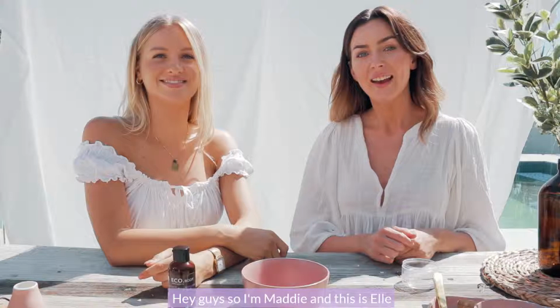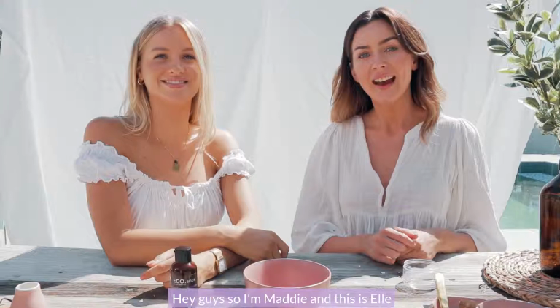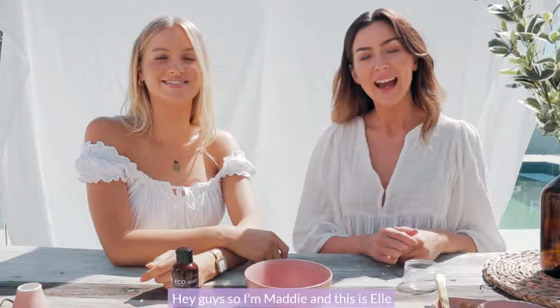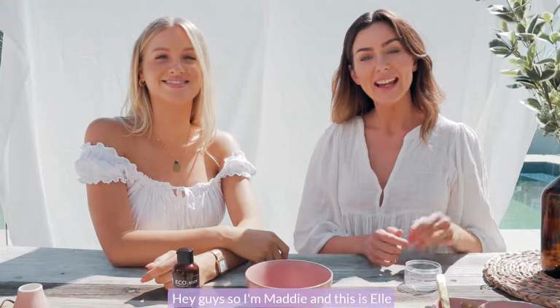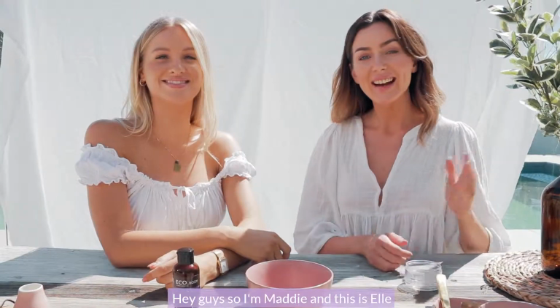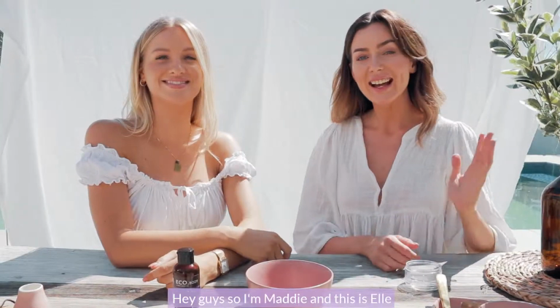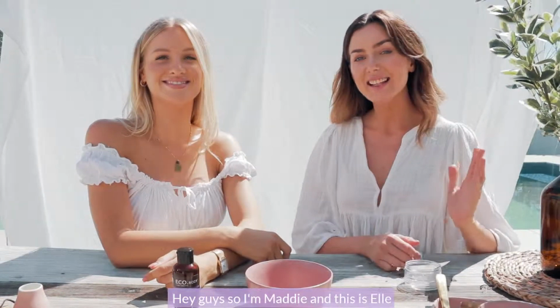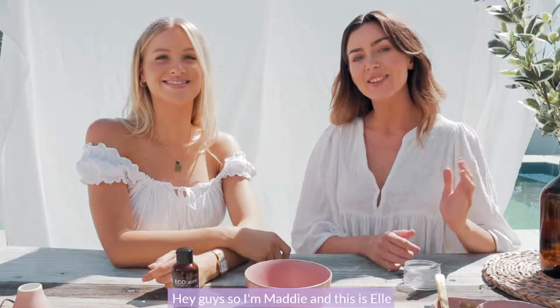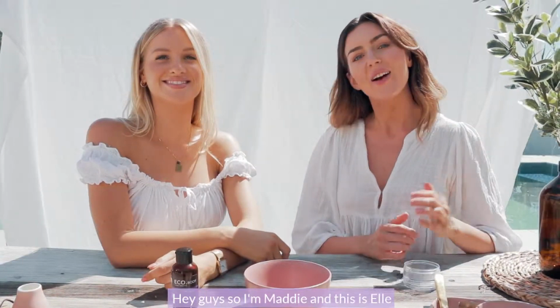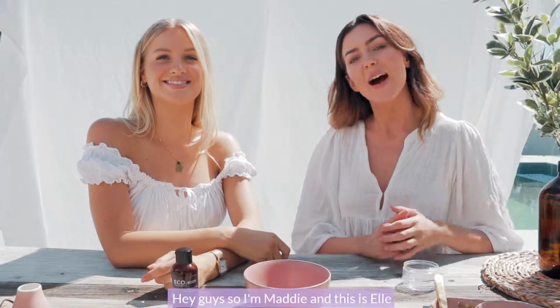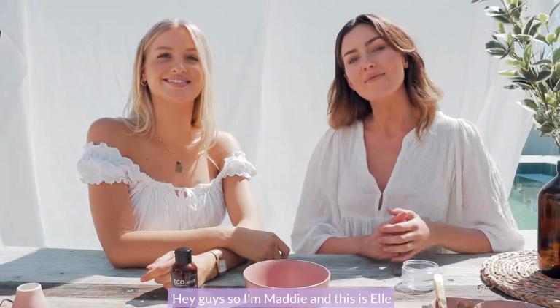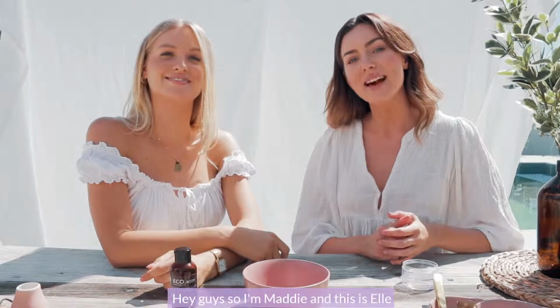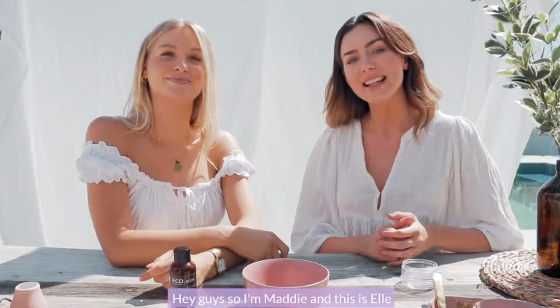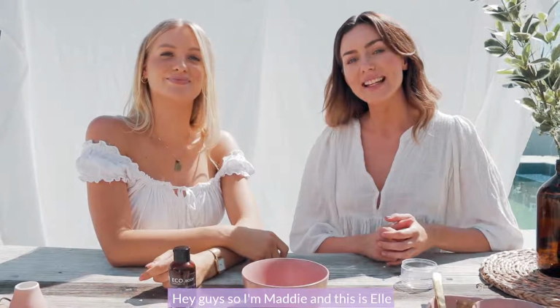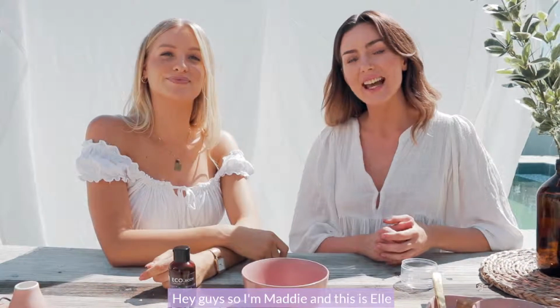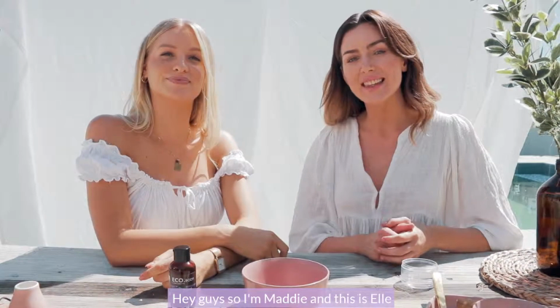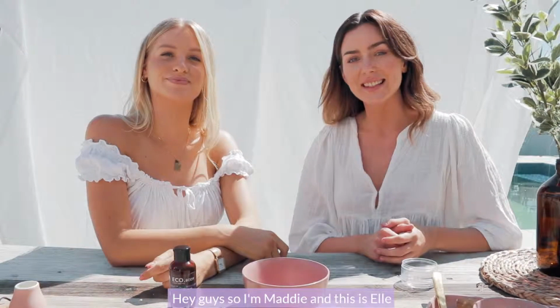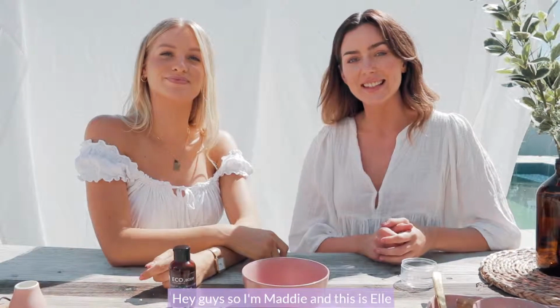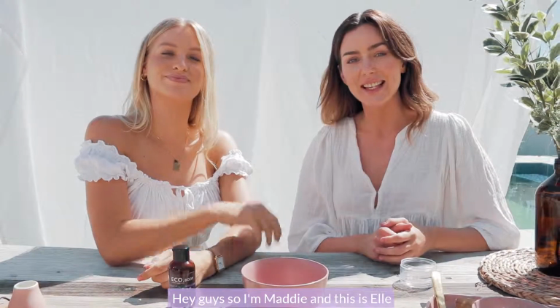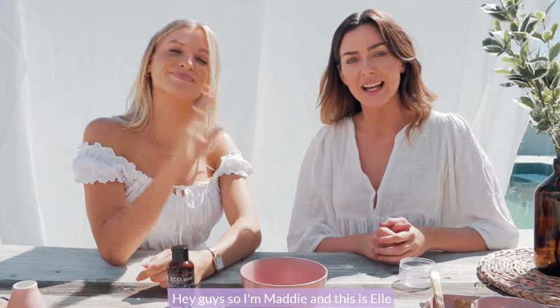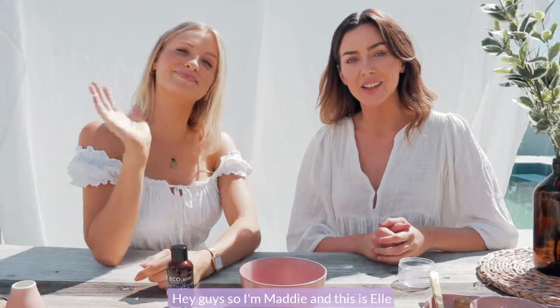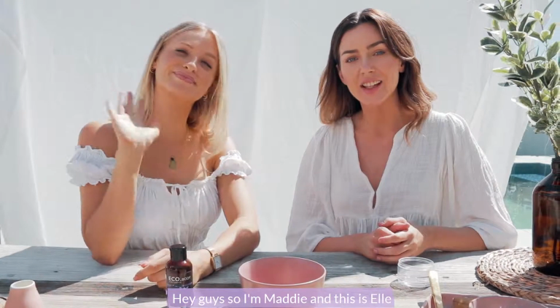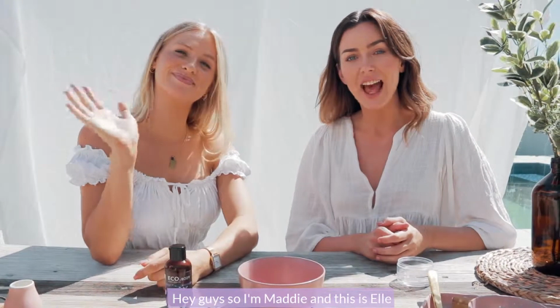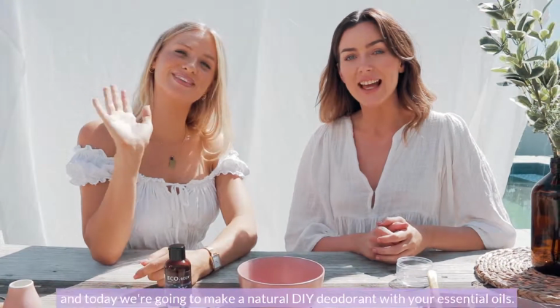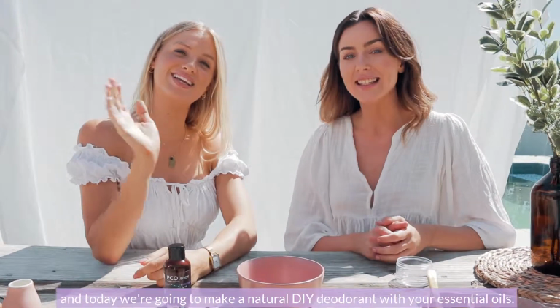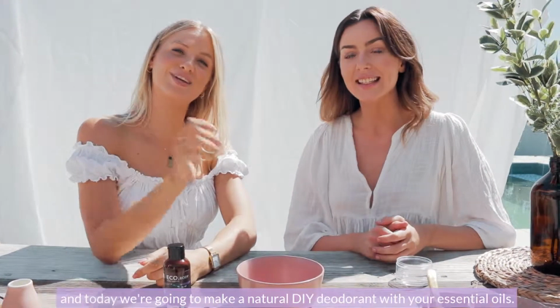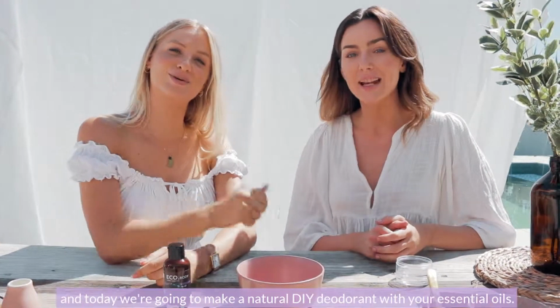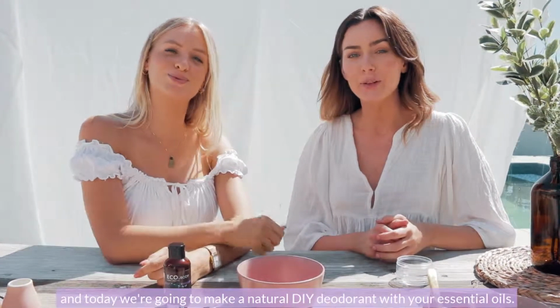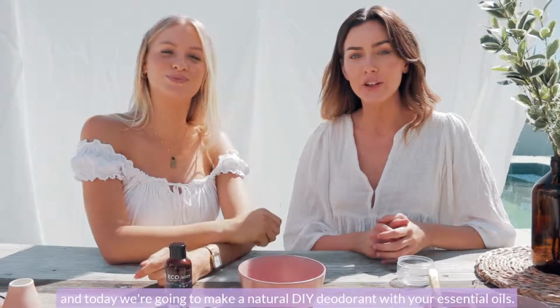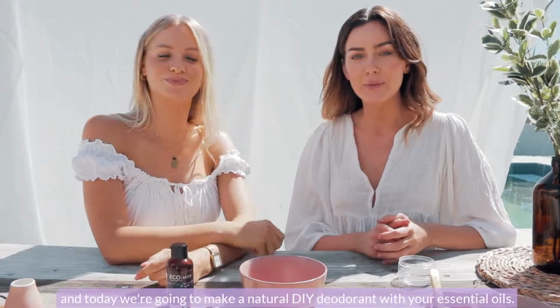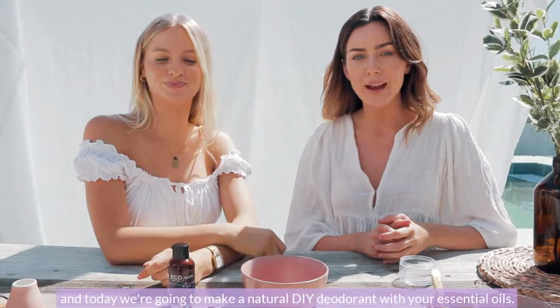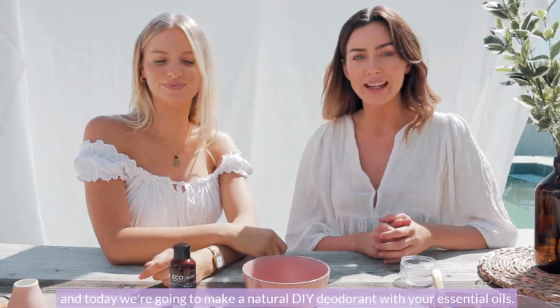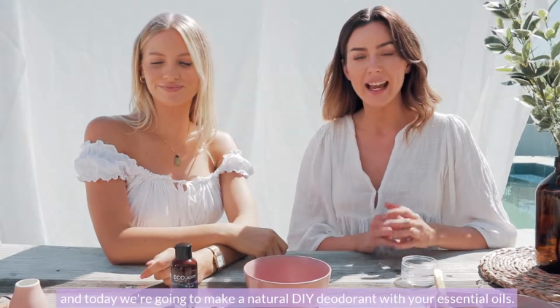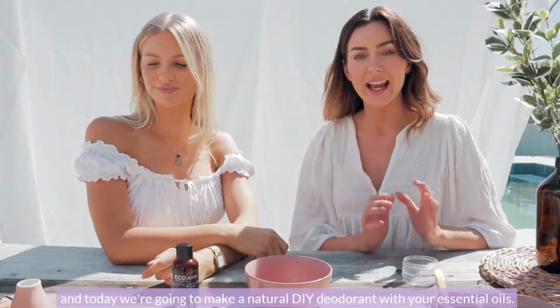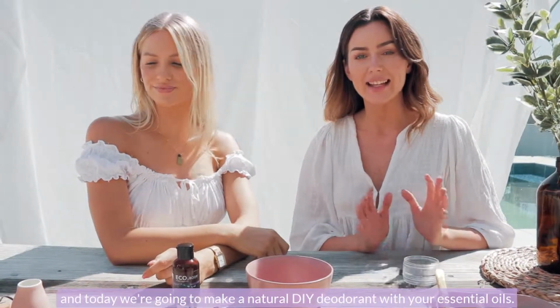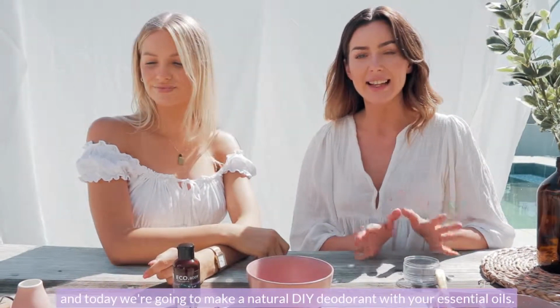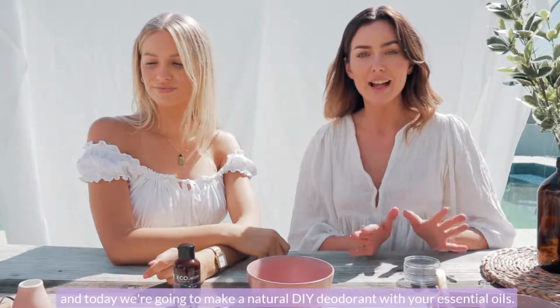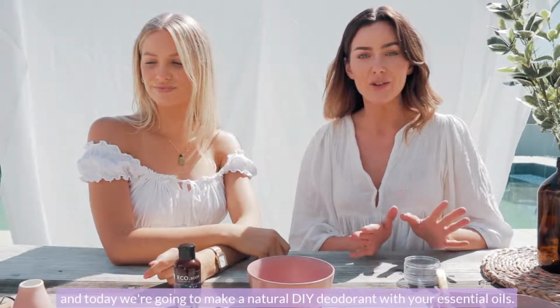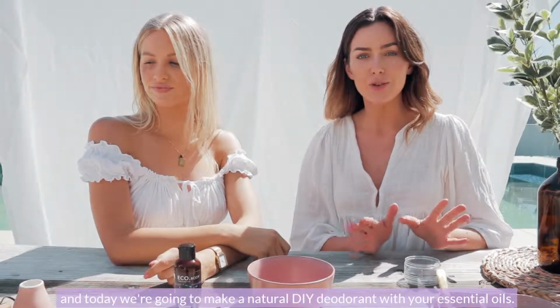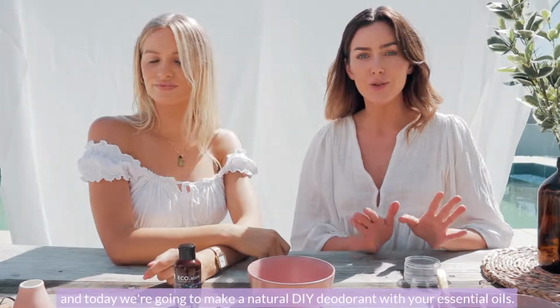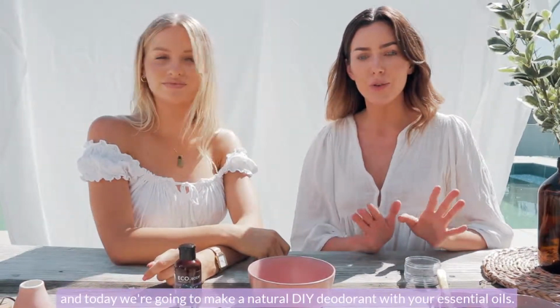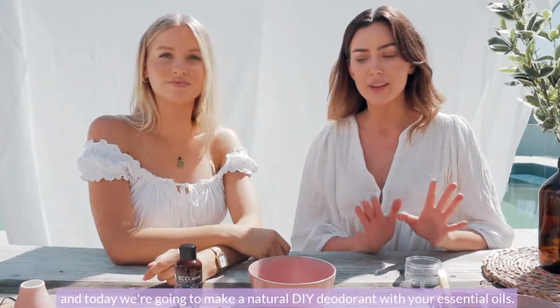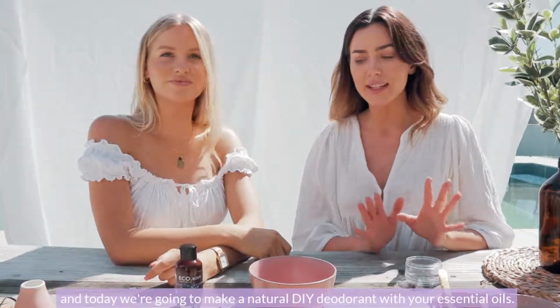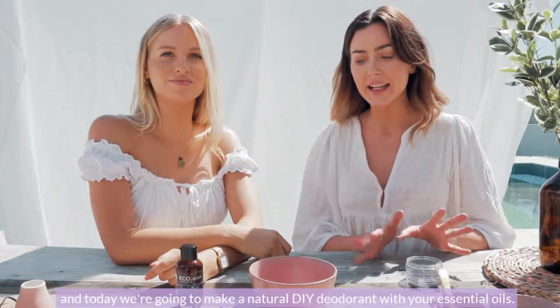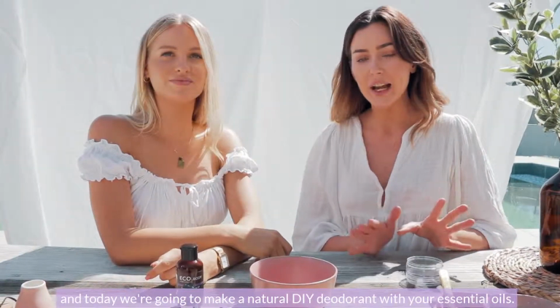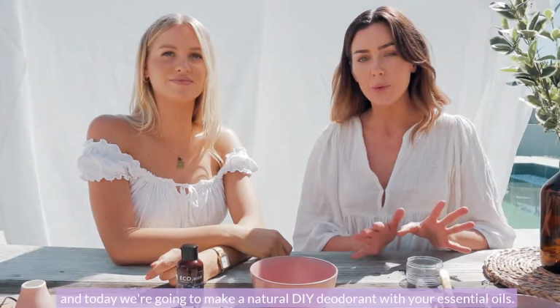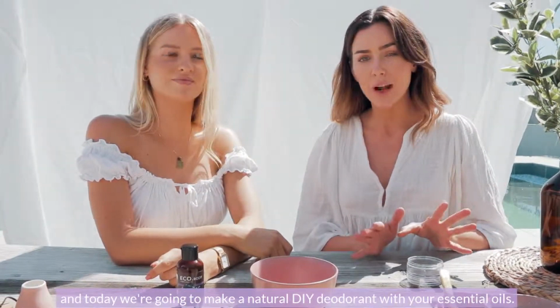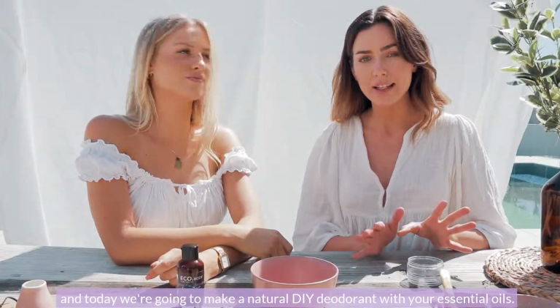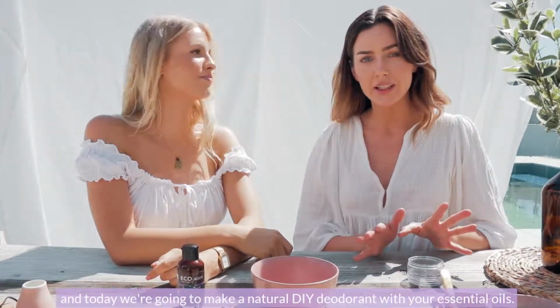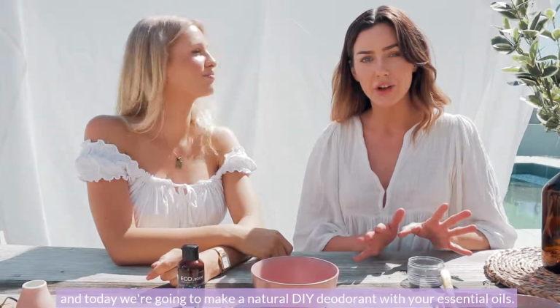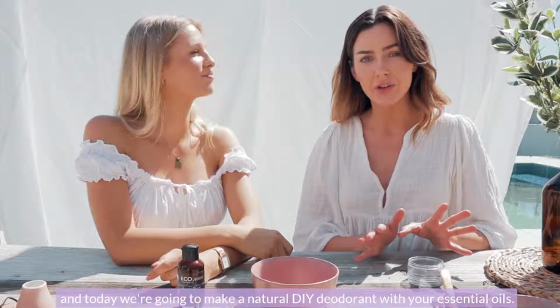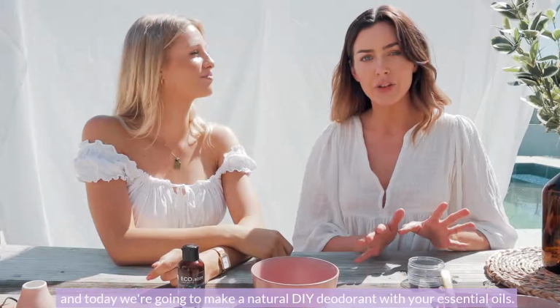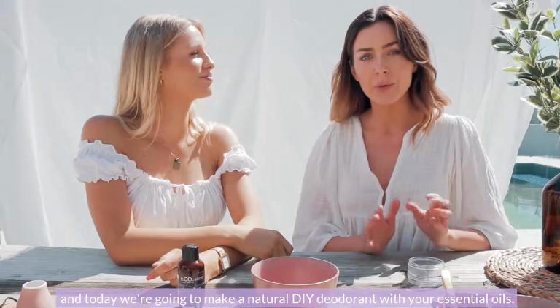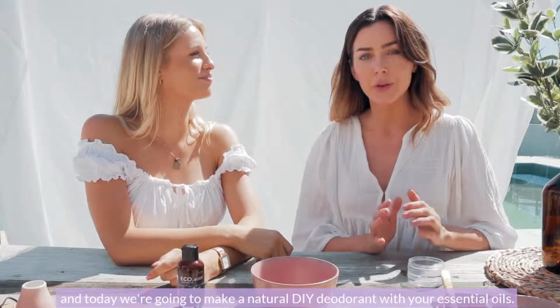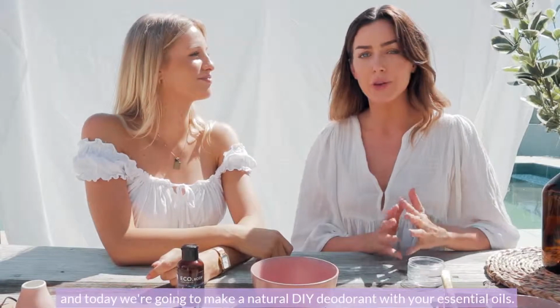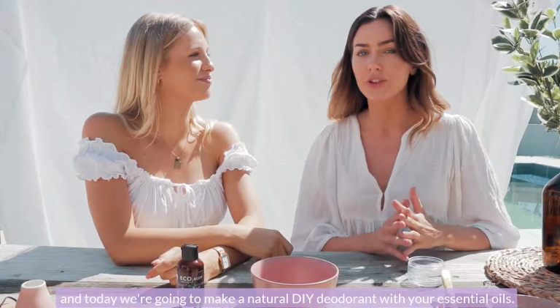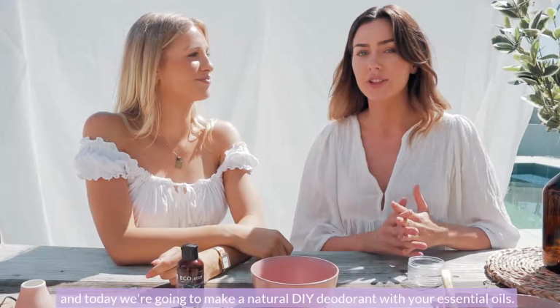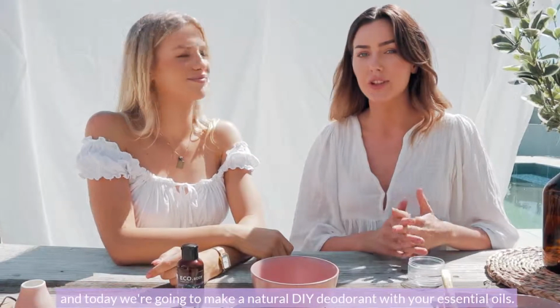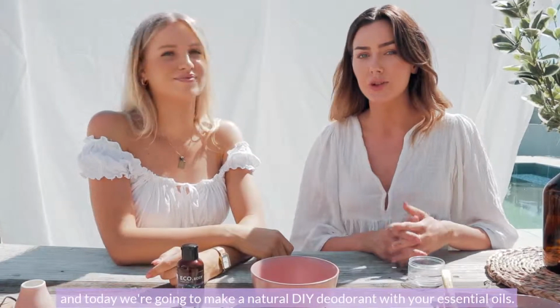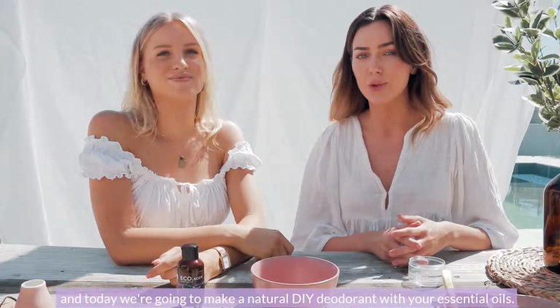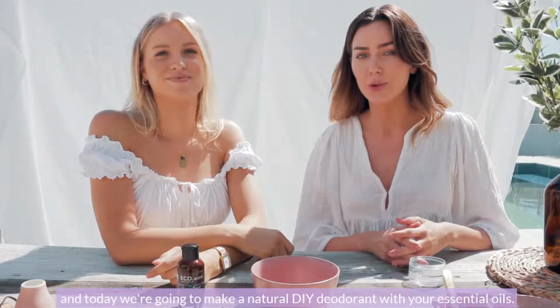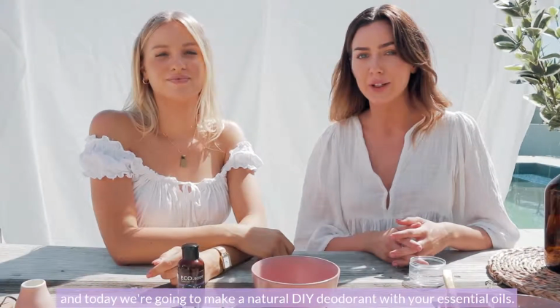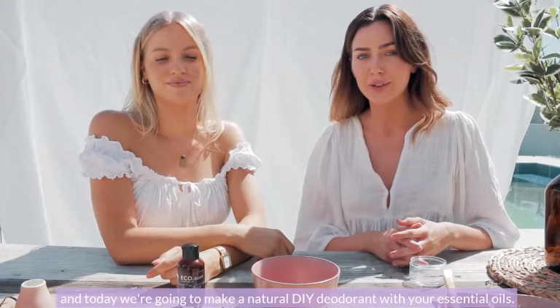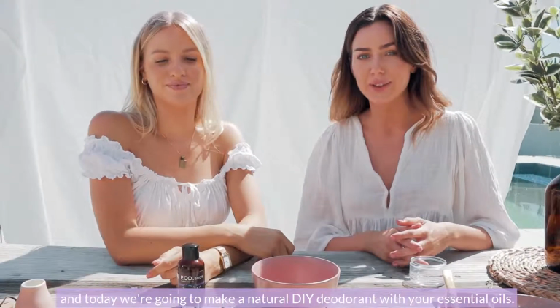Hey guys, I'm Maddie and this is Elle, and today we're going to make a natural DIY deodorant with your essential oils.